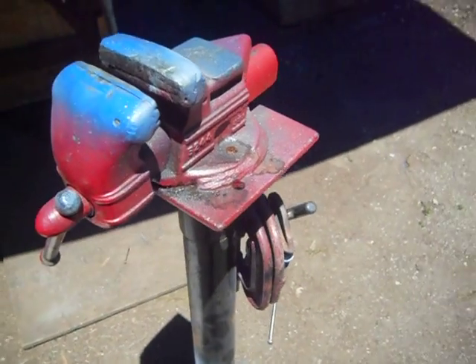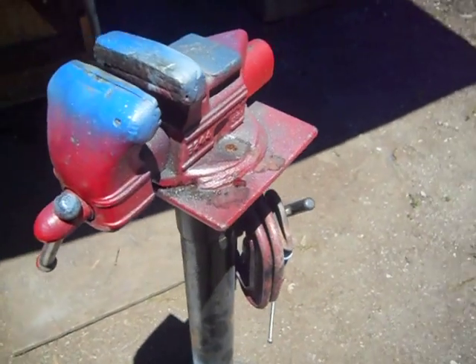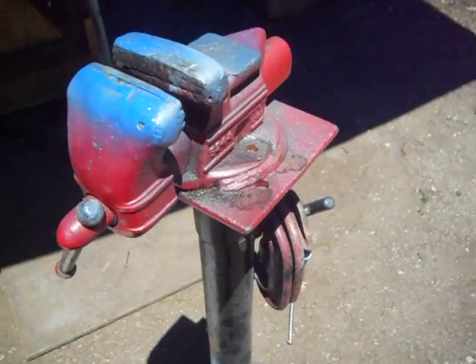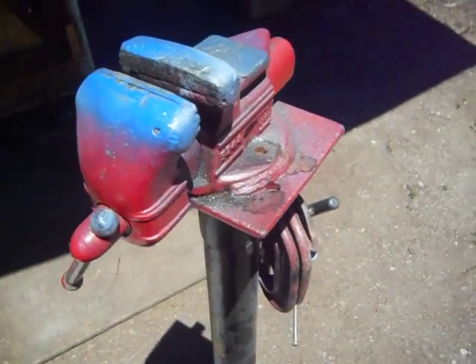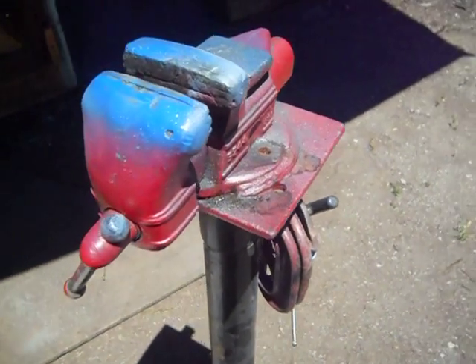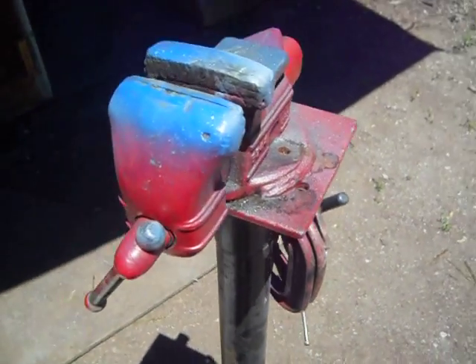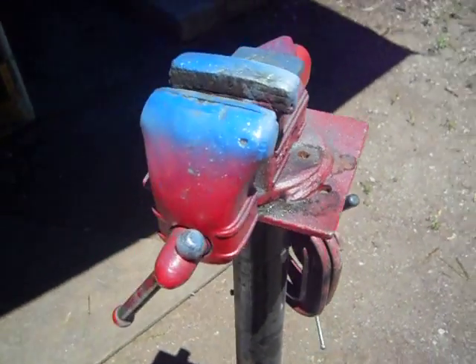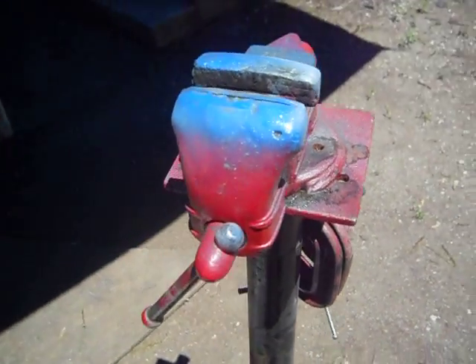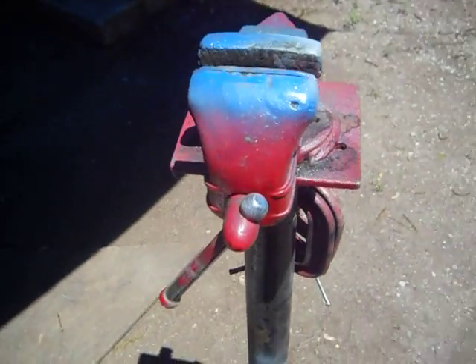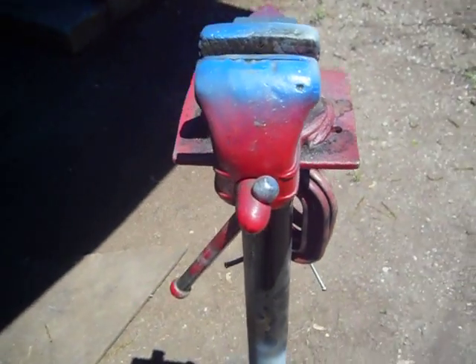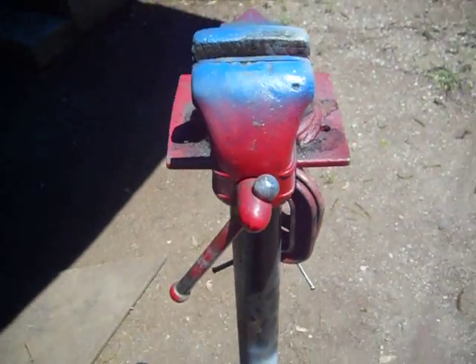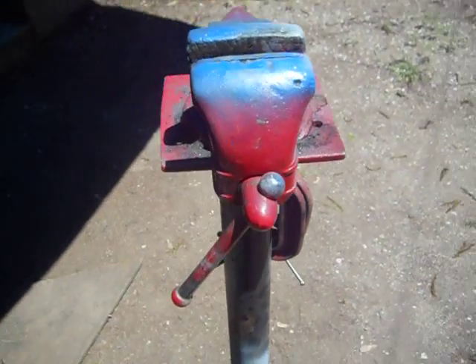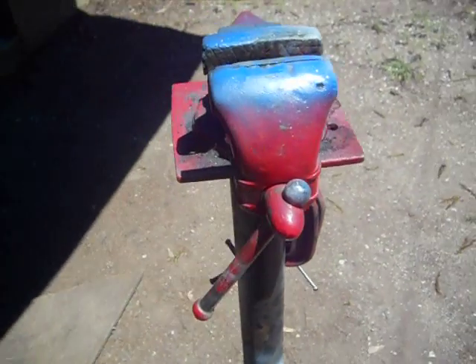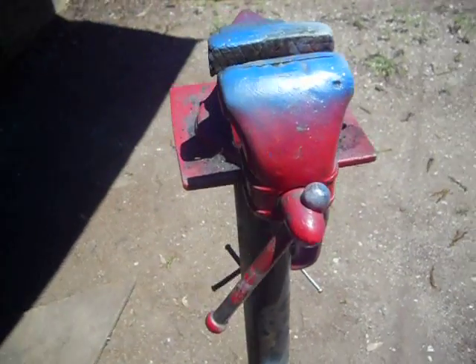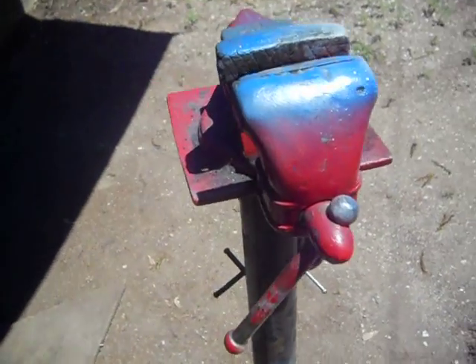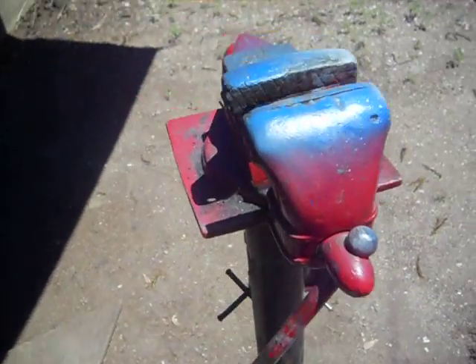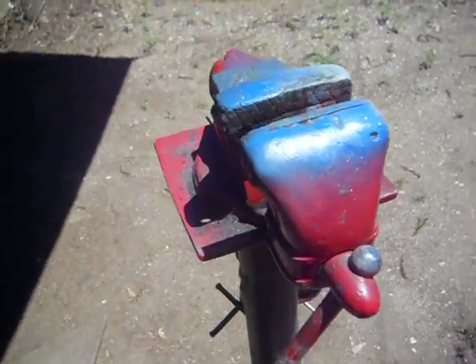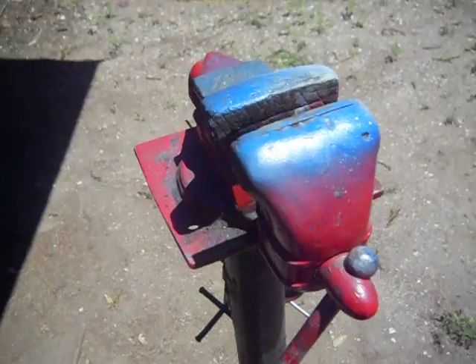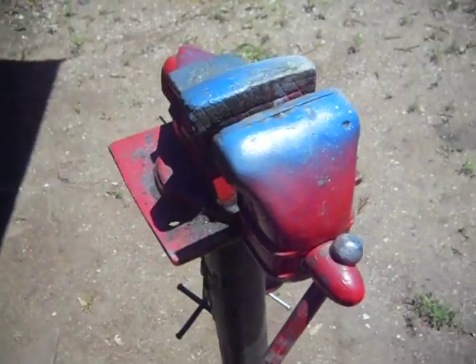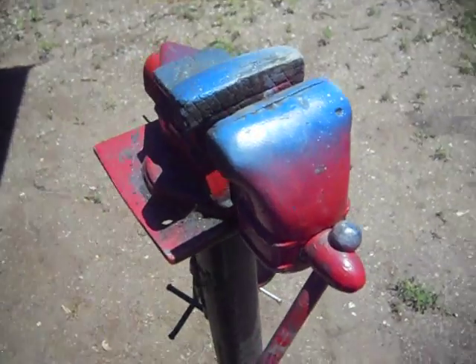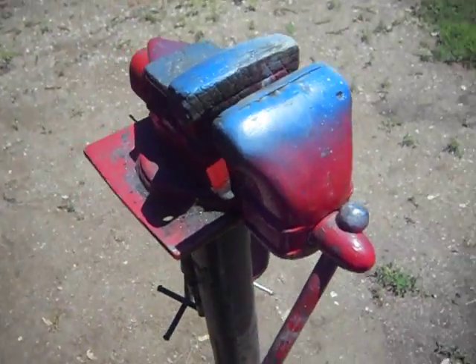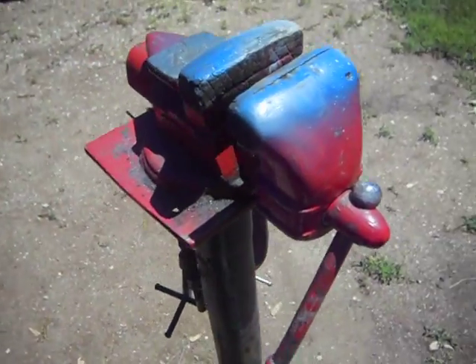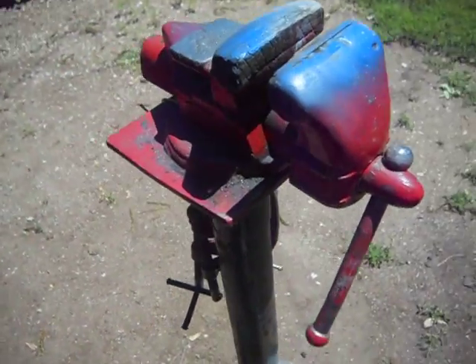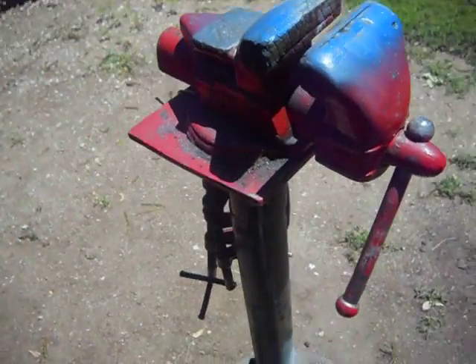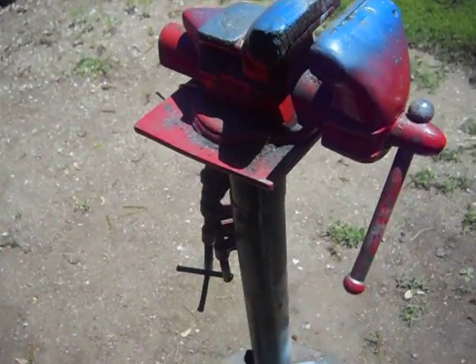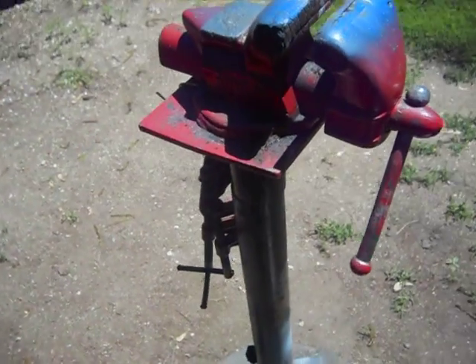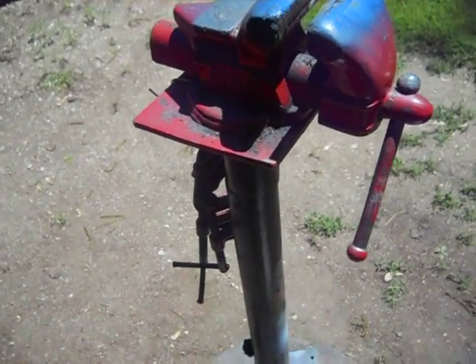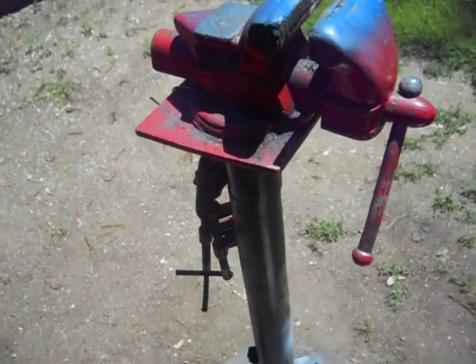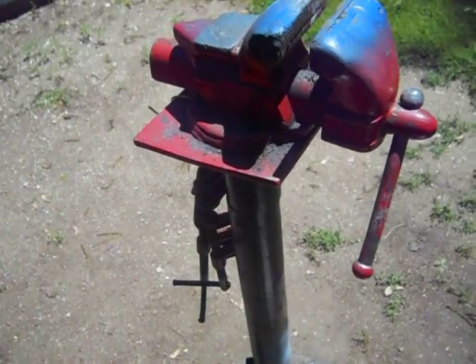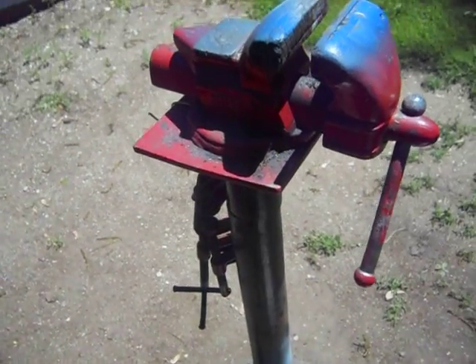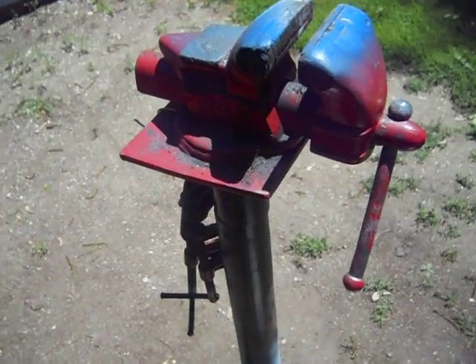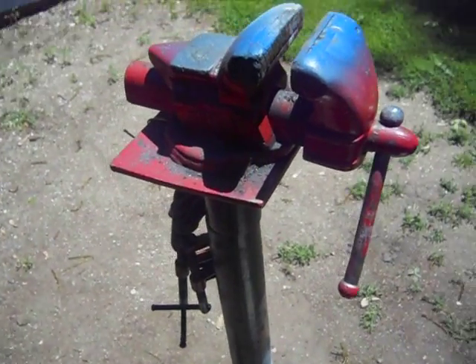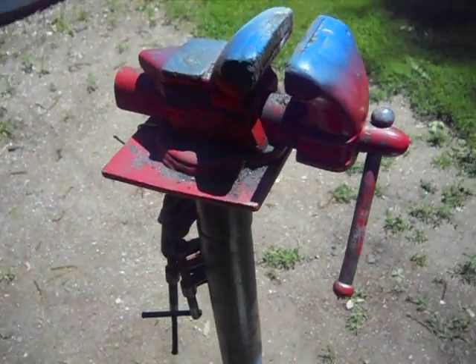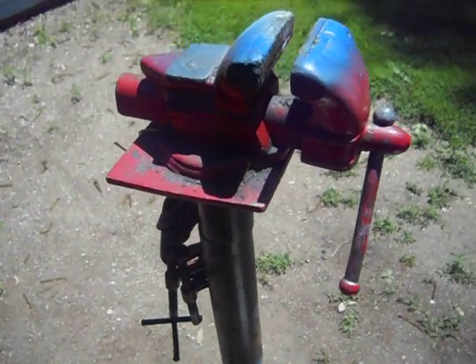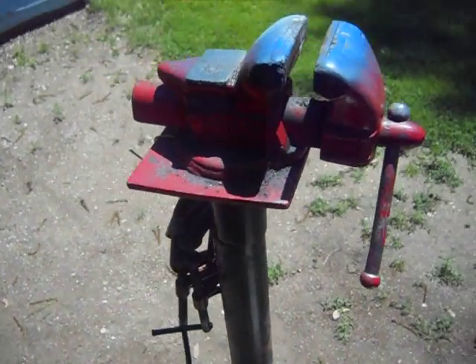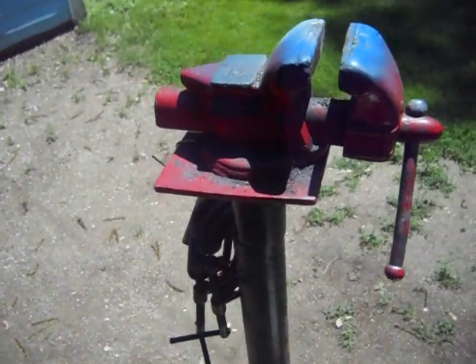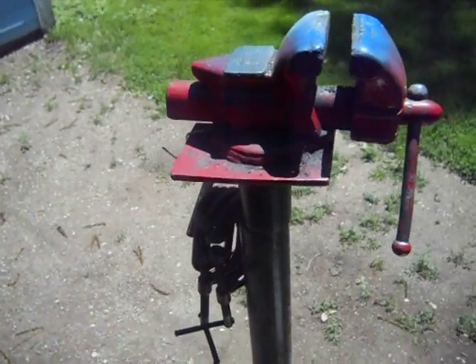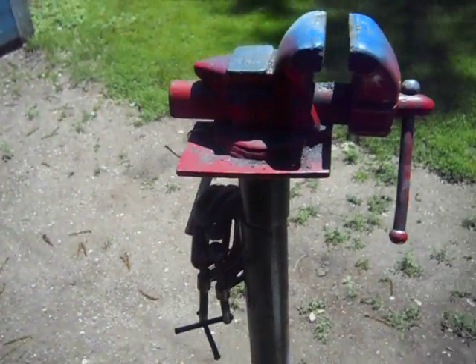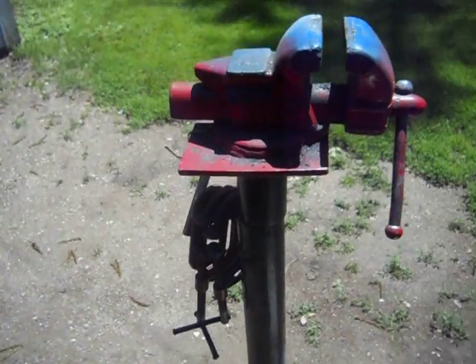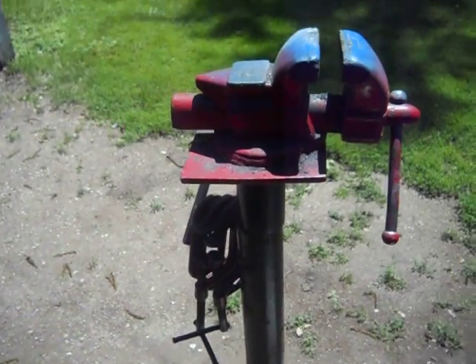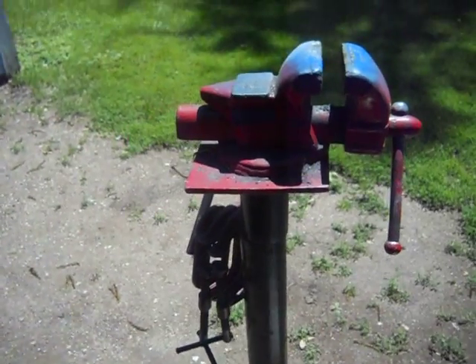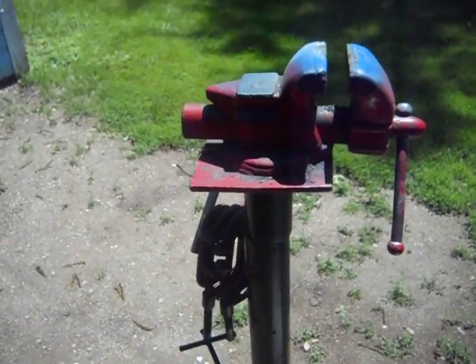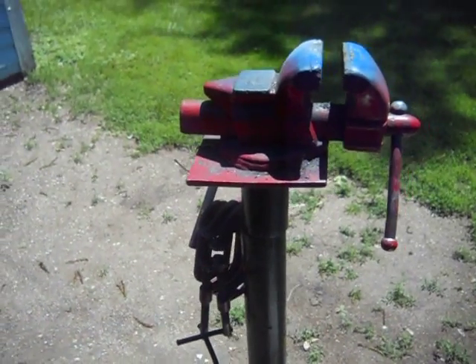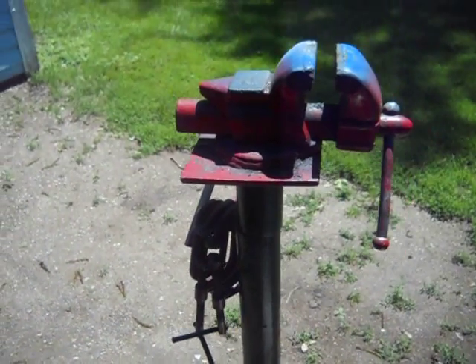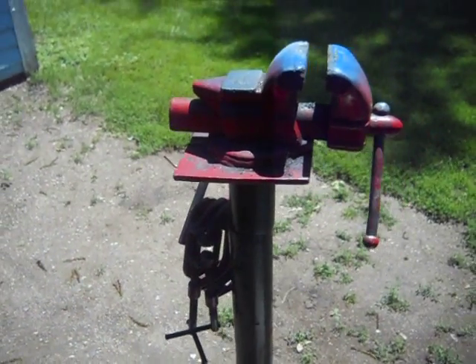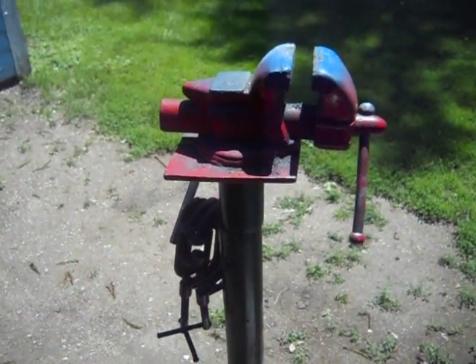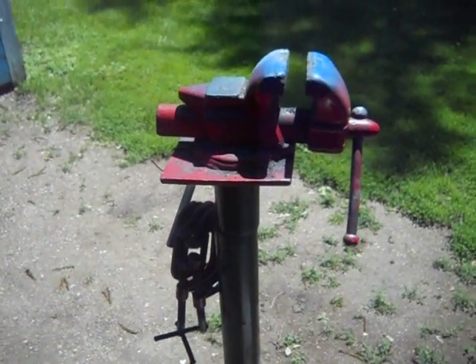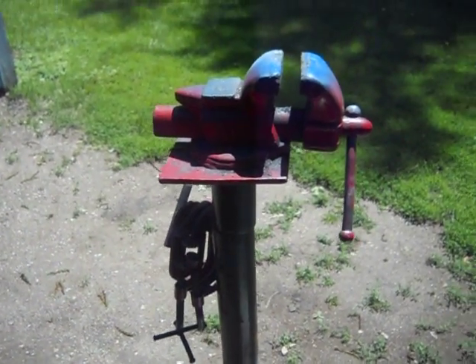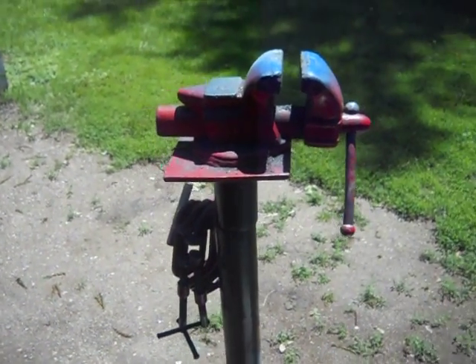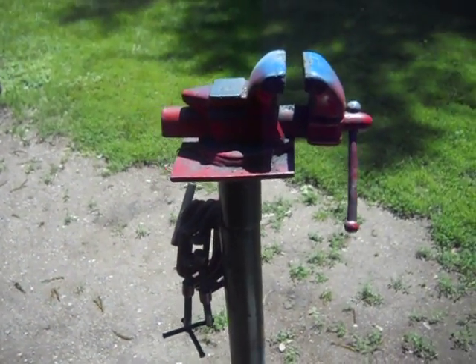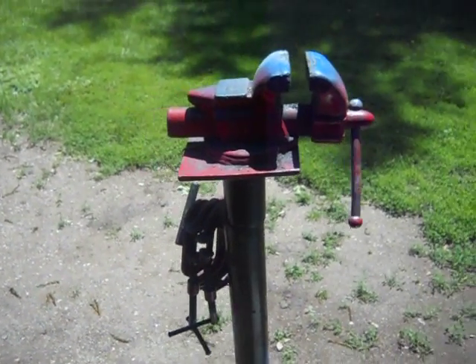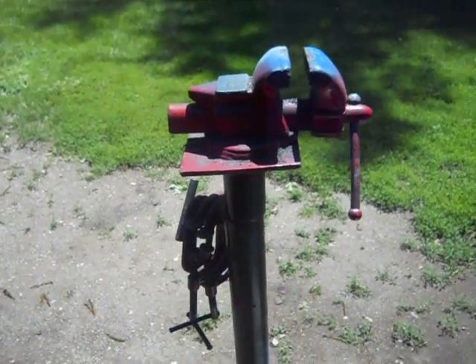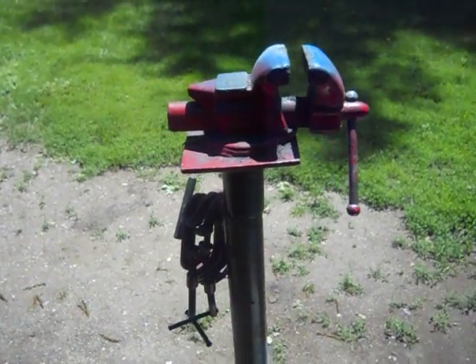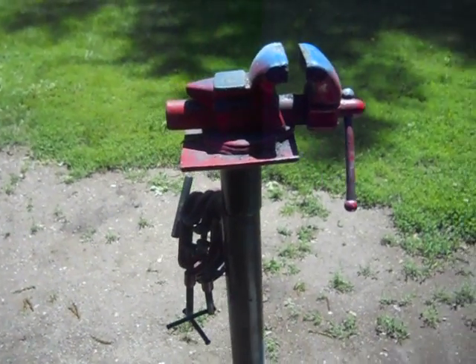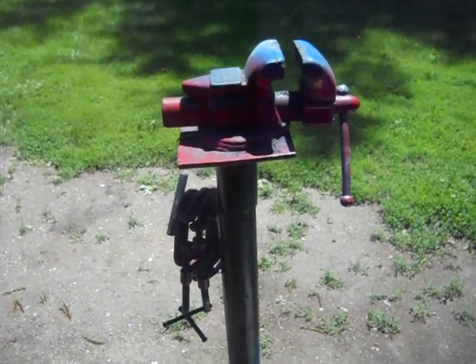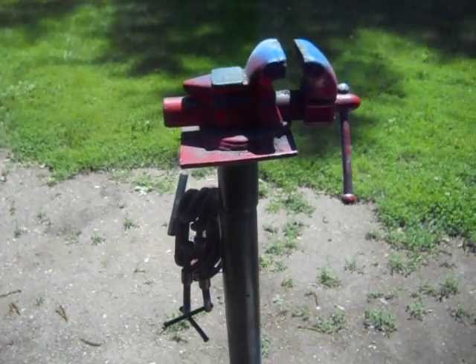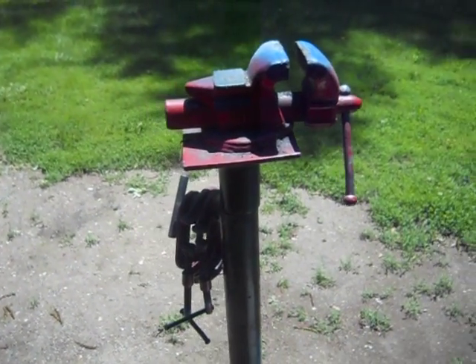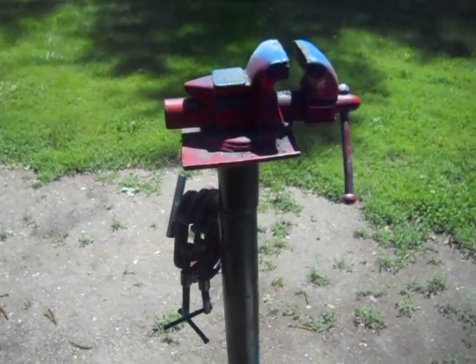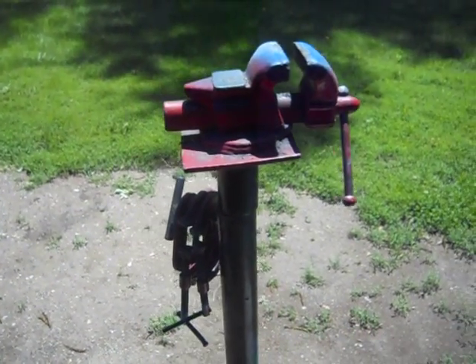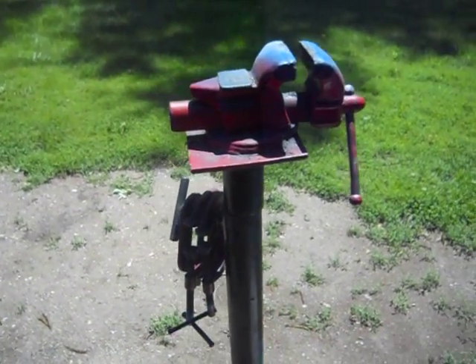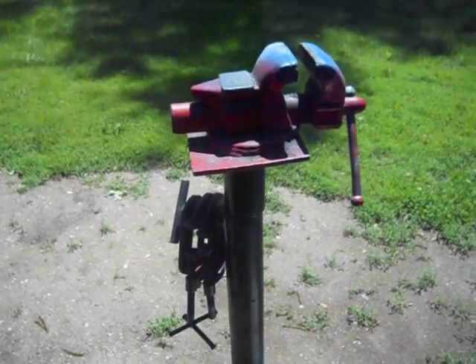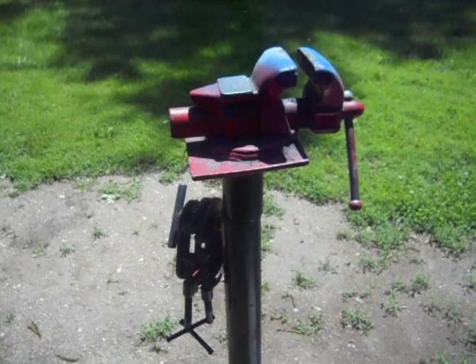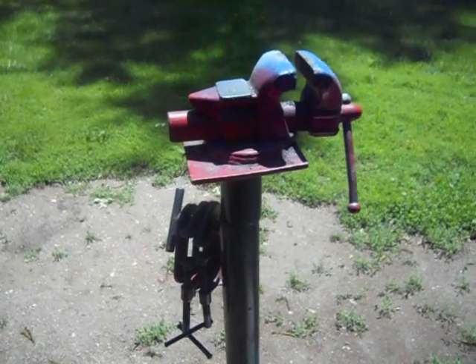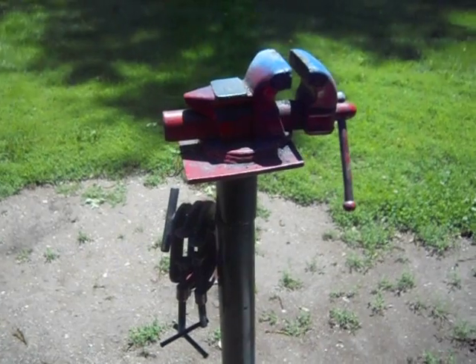I'd still like to show that. This is what the old — or what the redone vise used to be on.